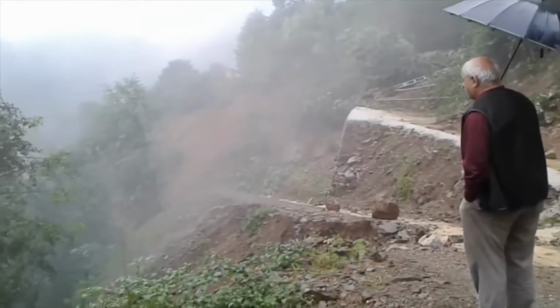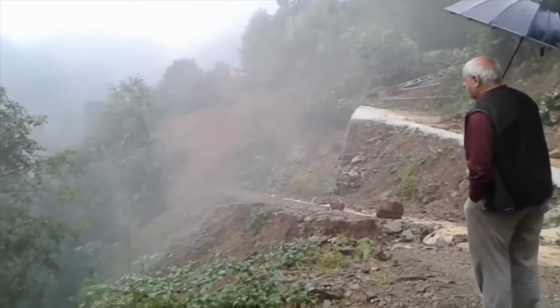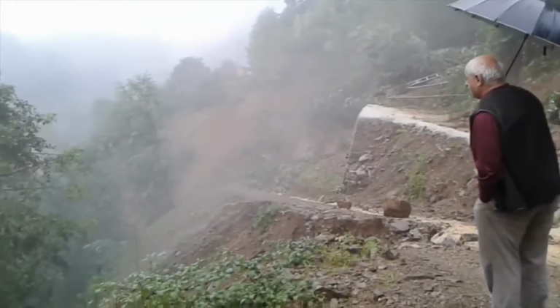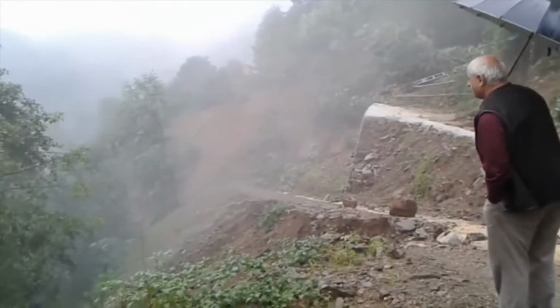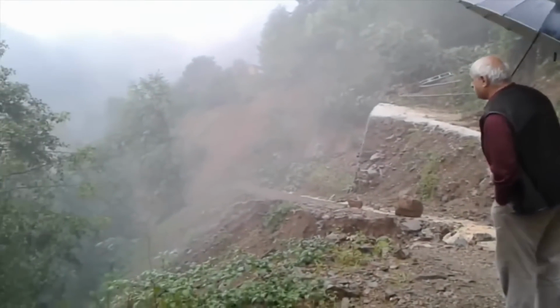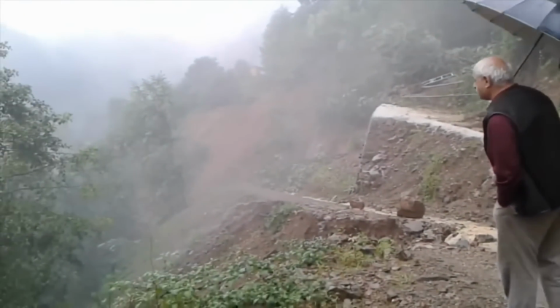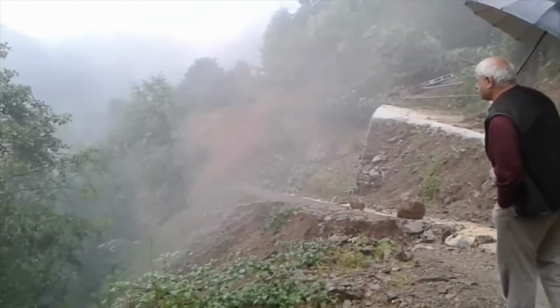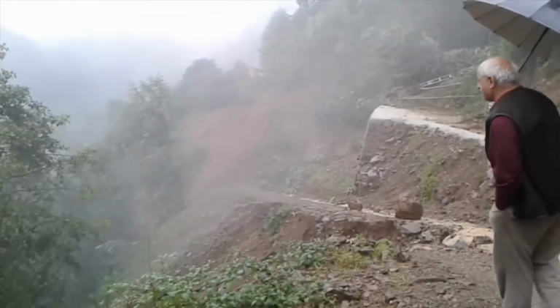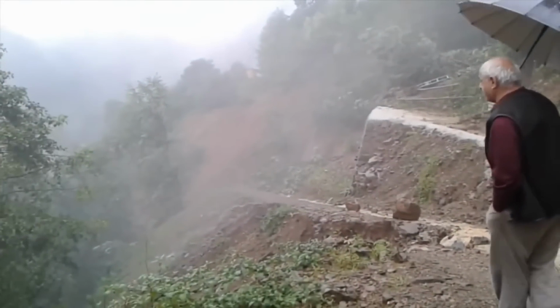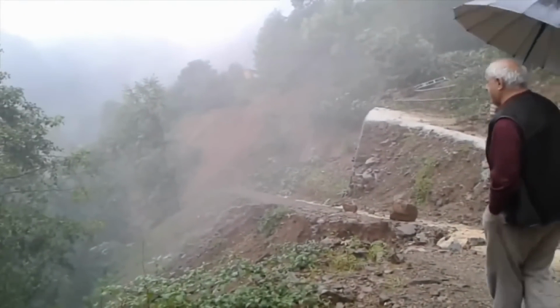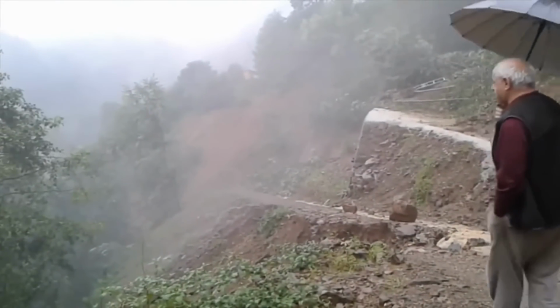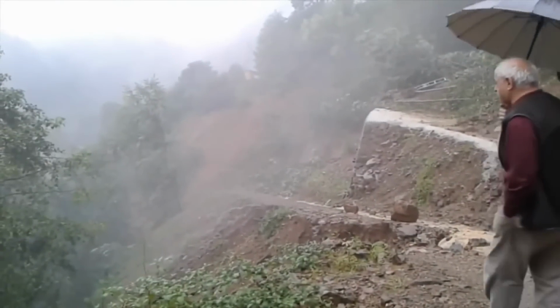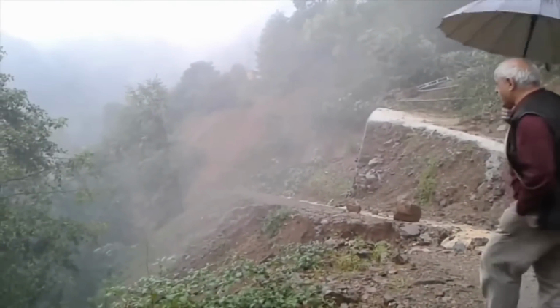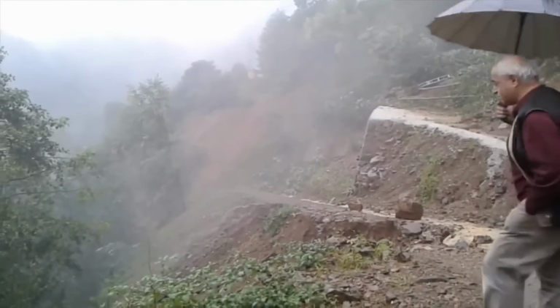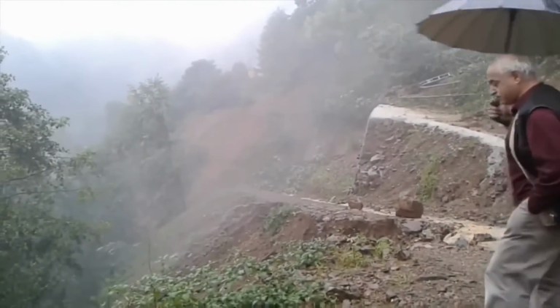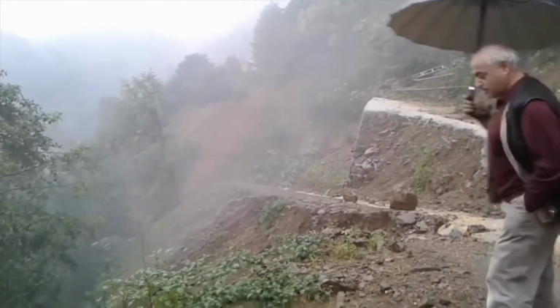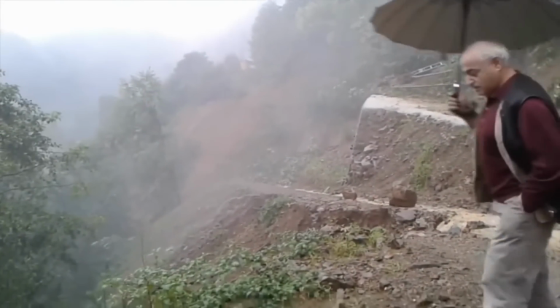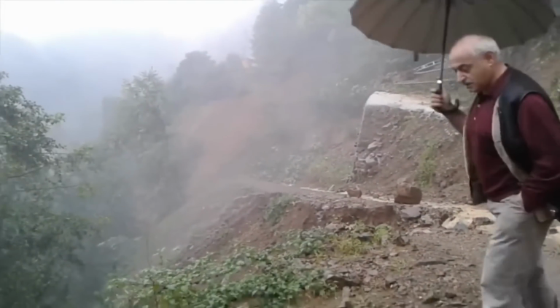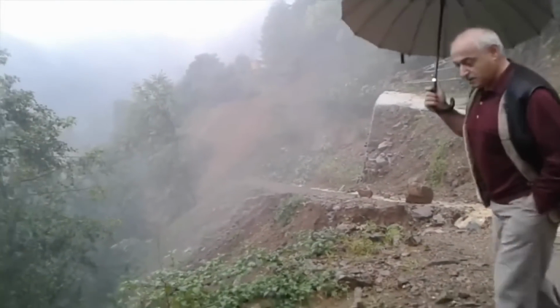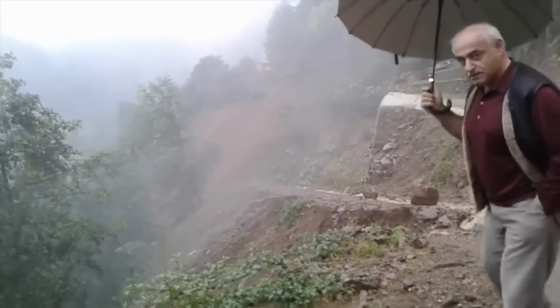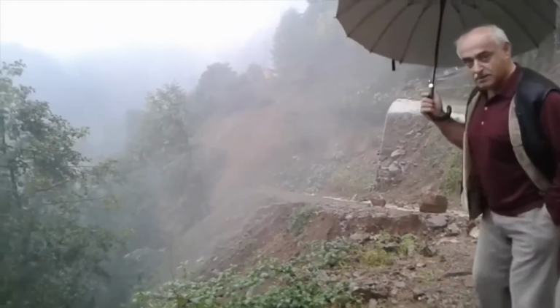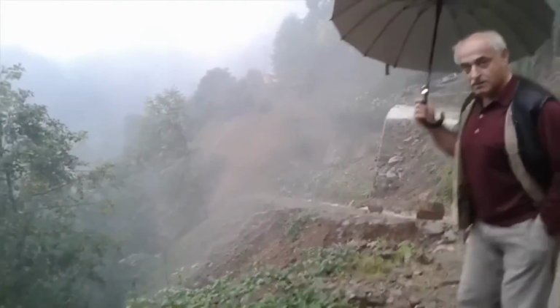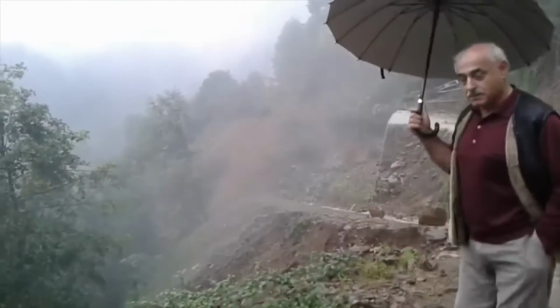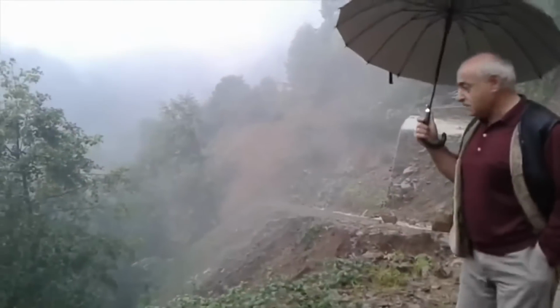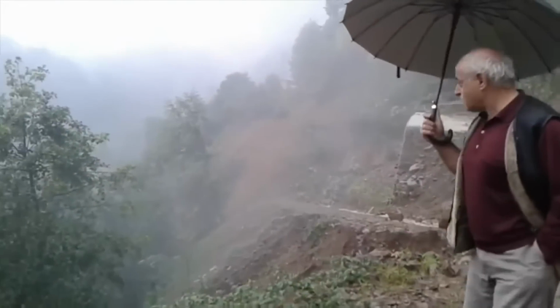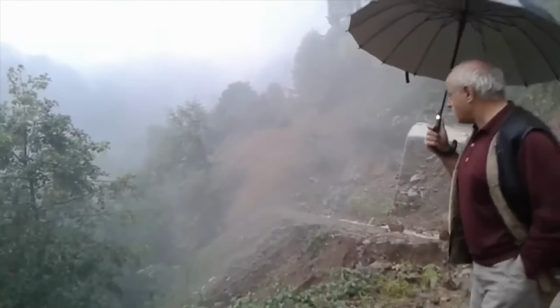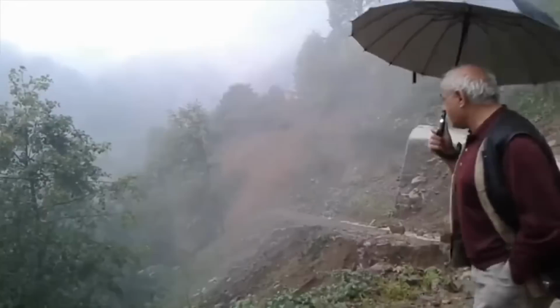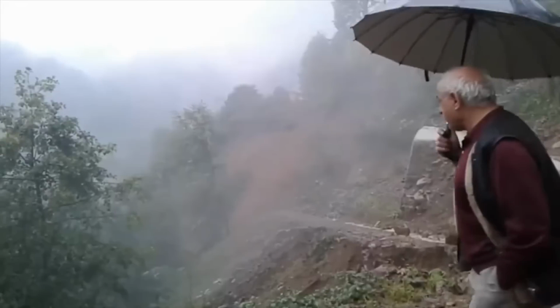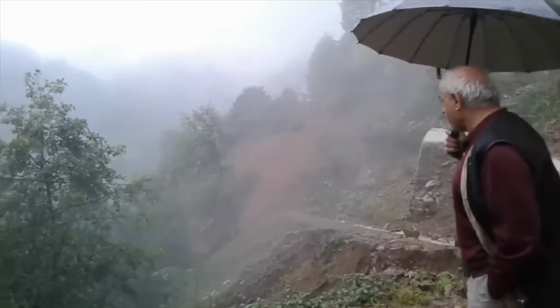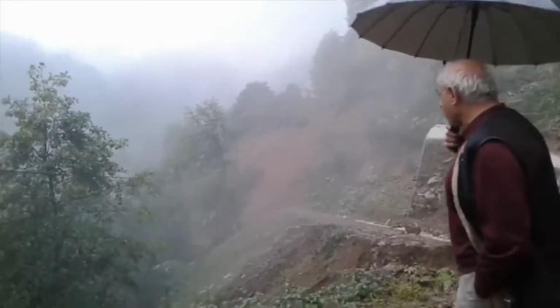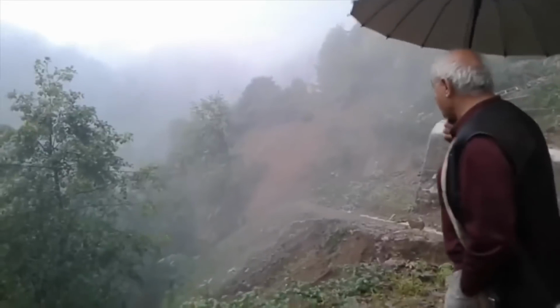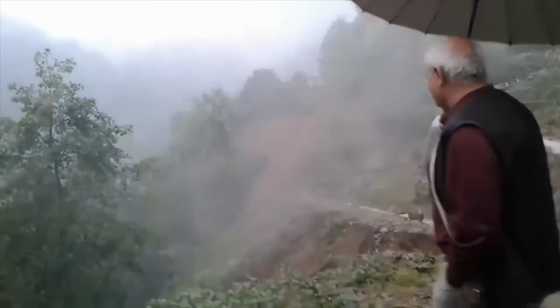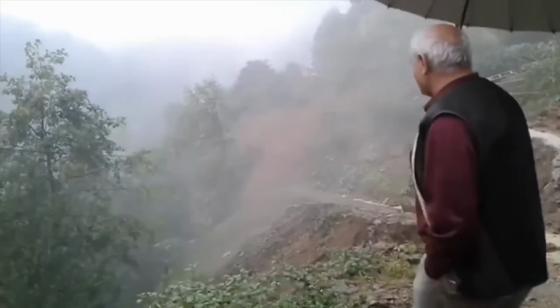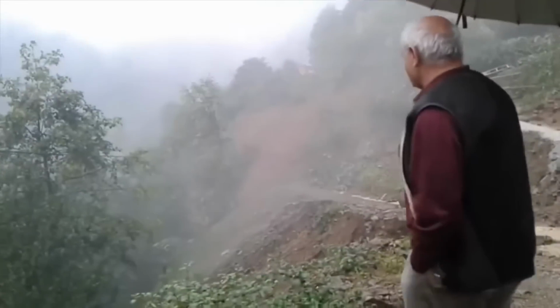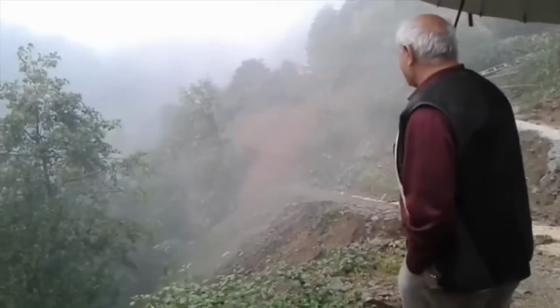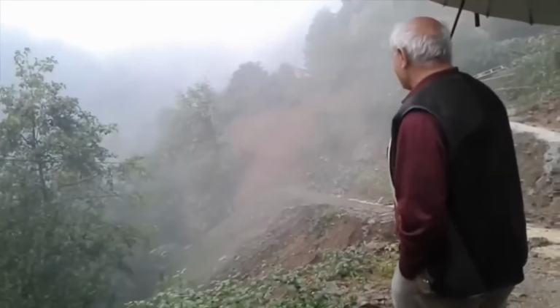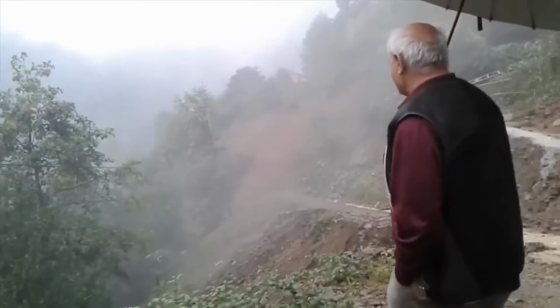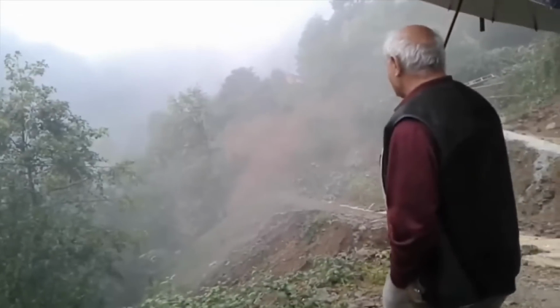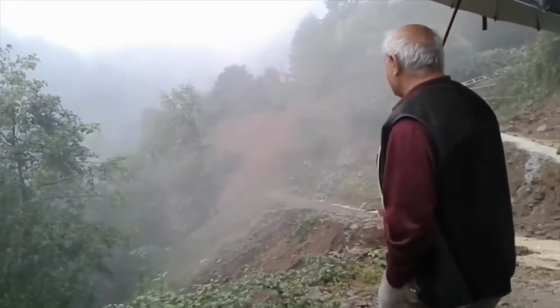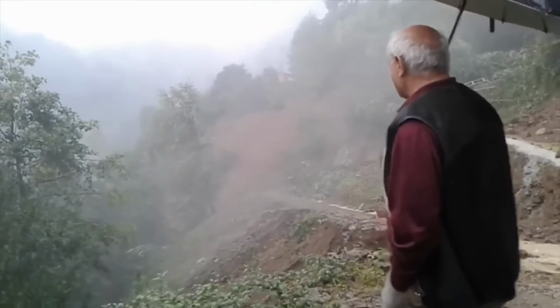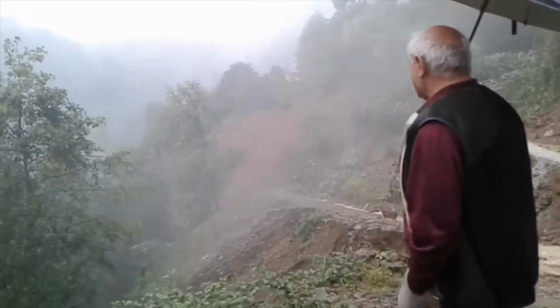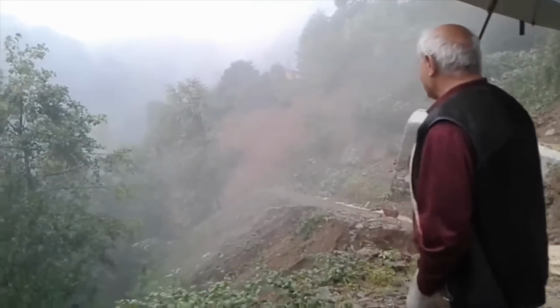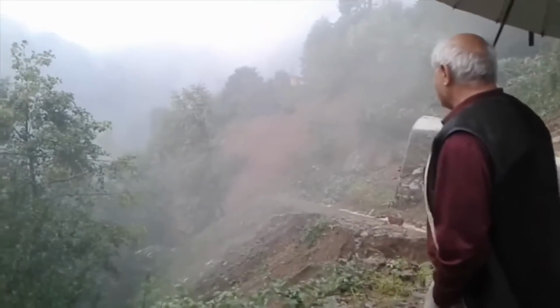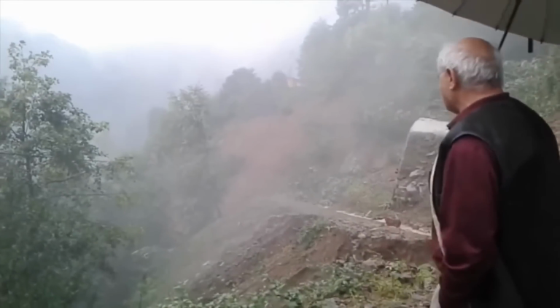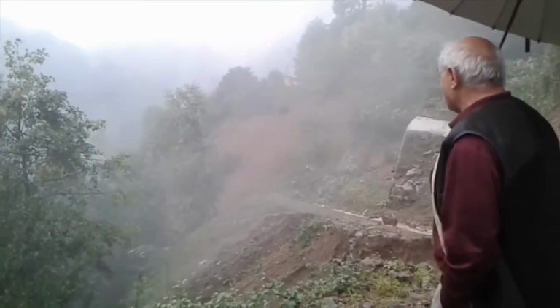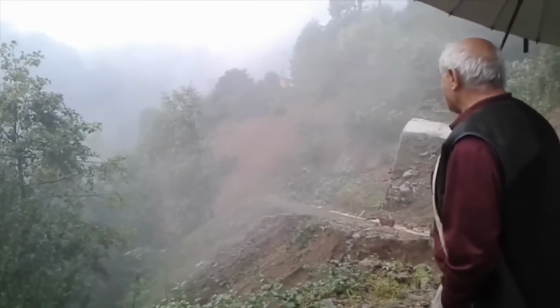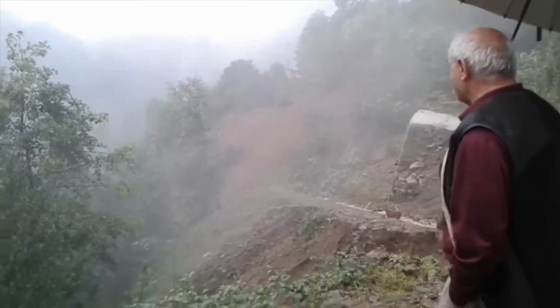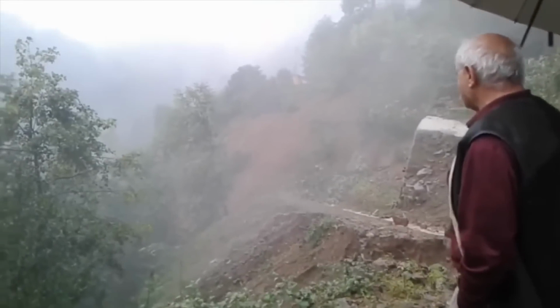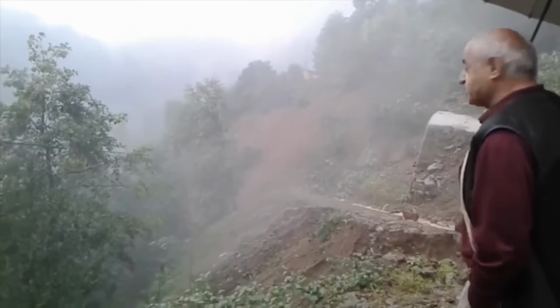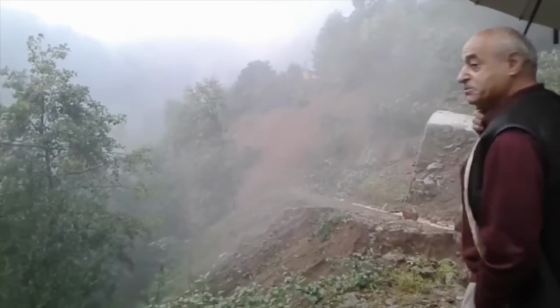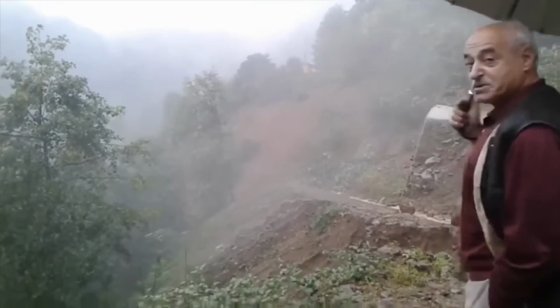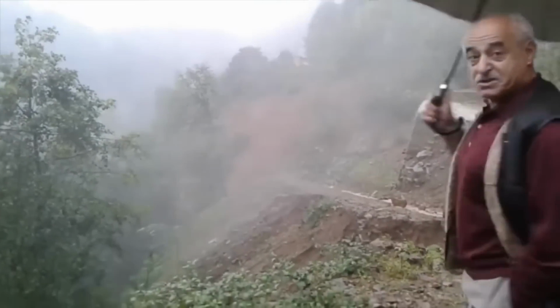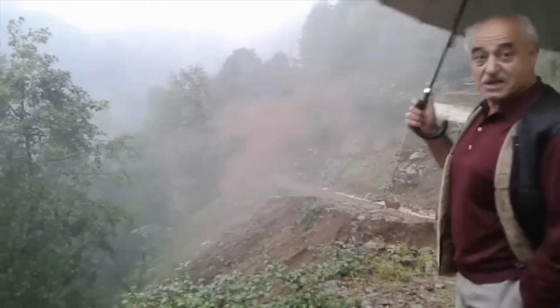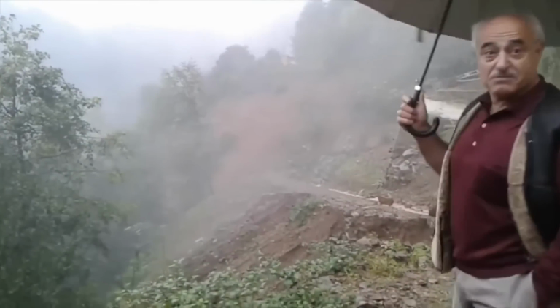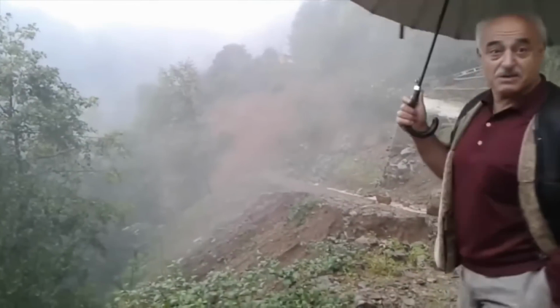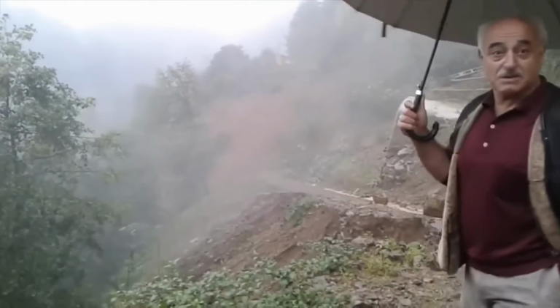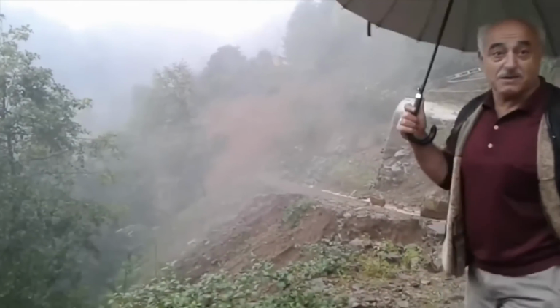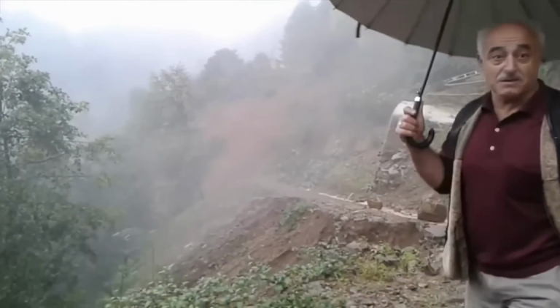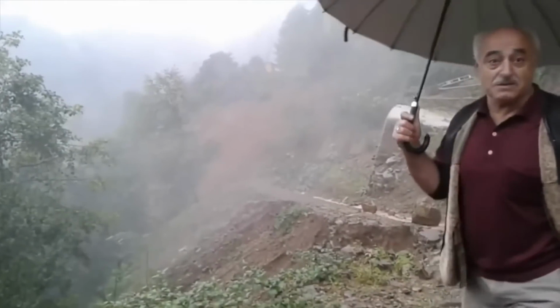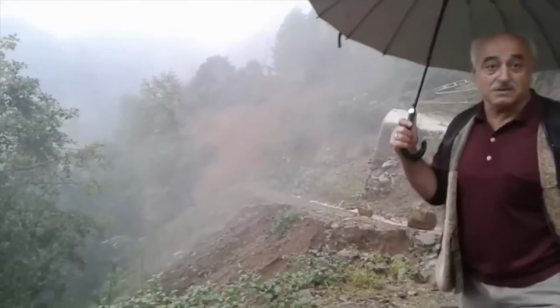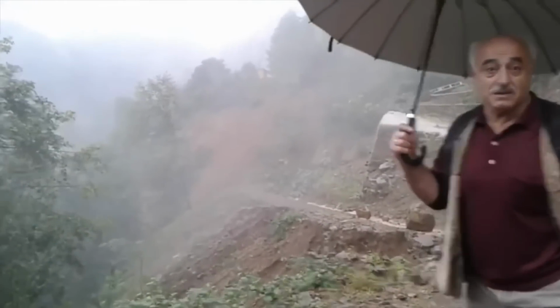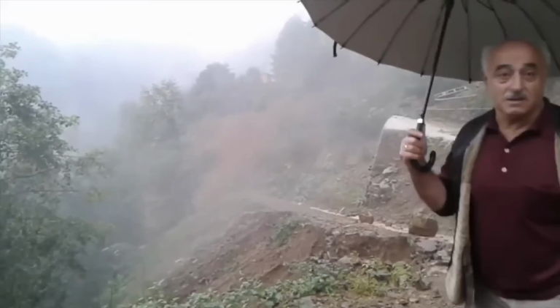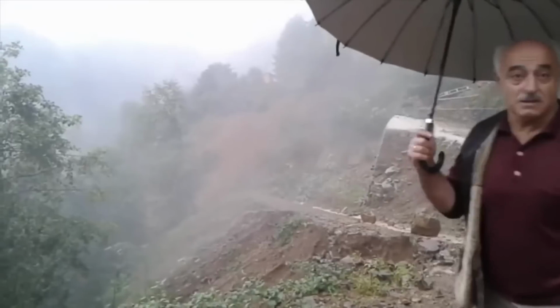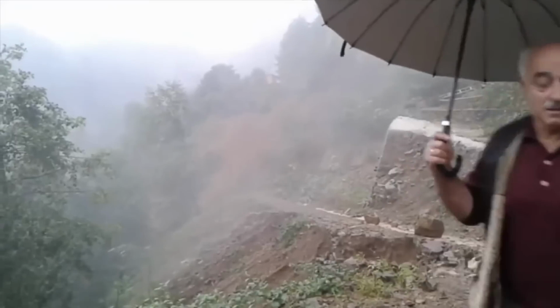What happened to the house? The house was gone. They were gone.